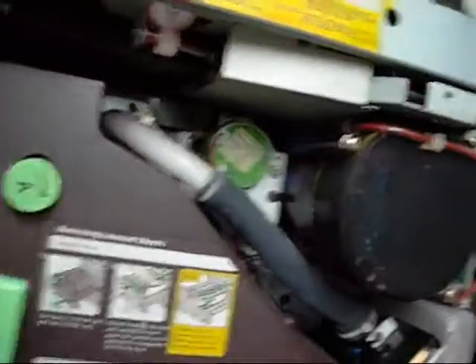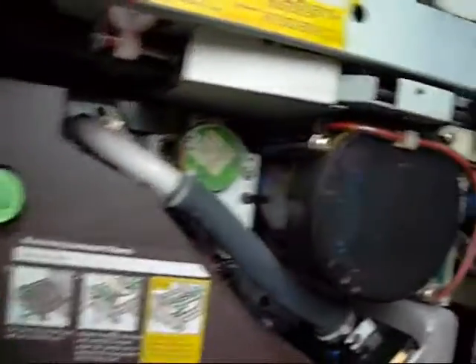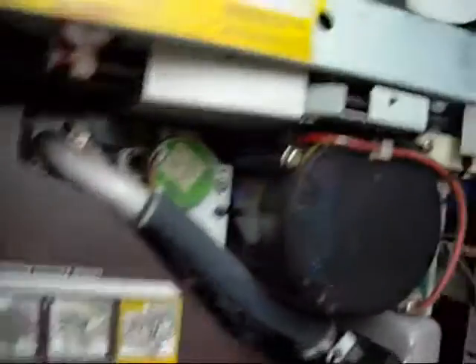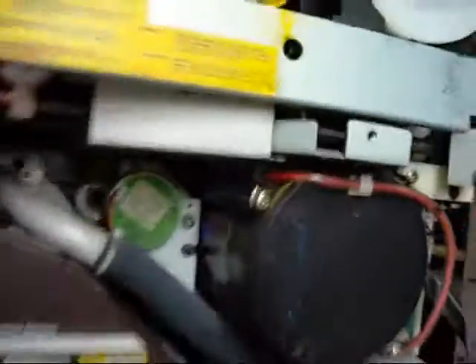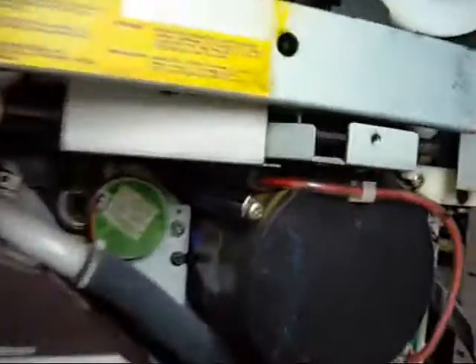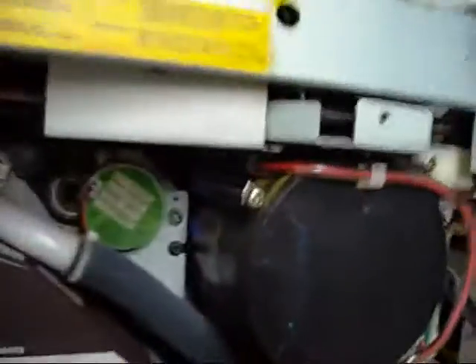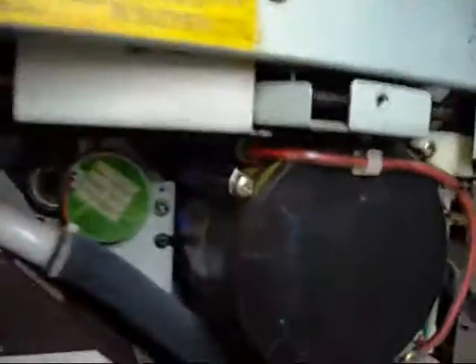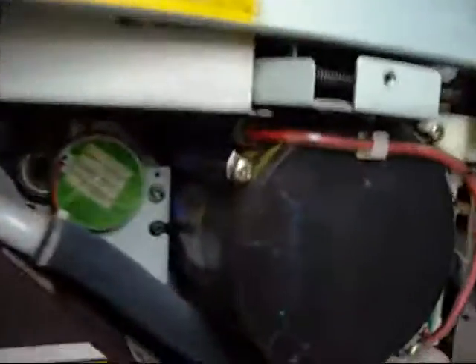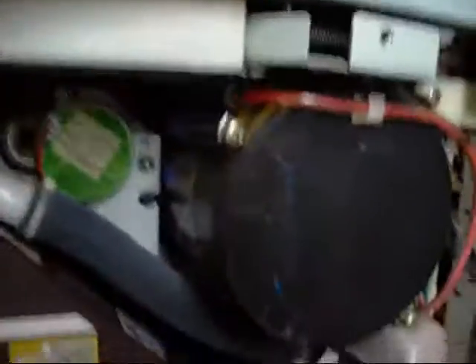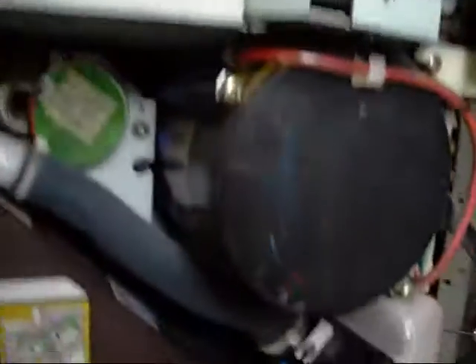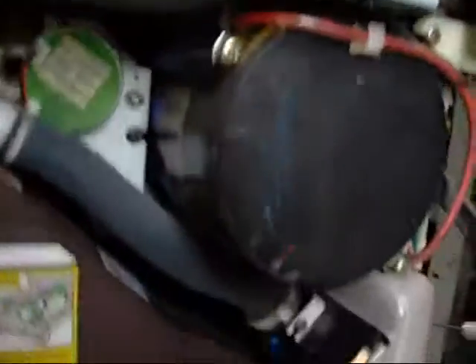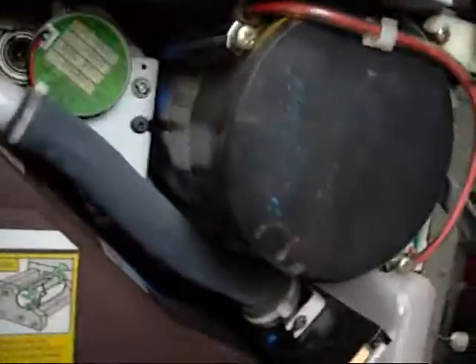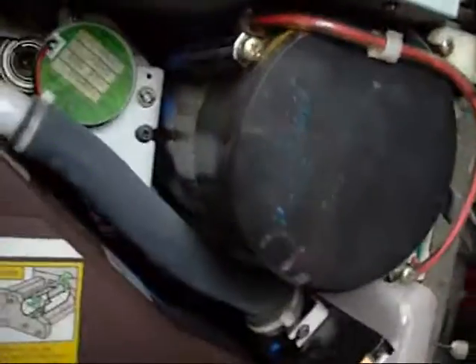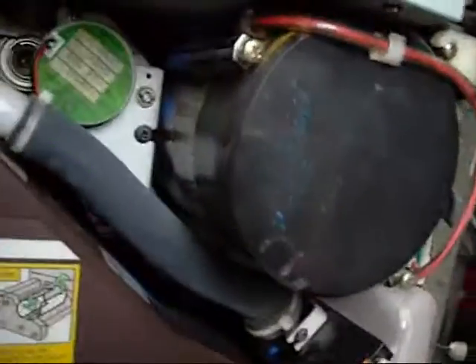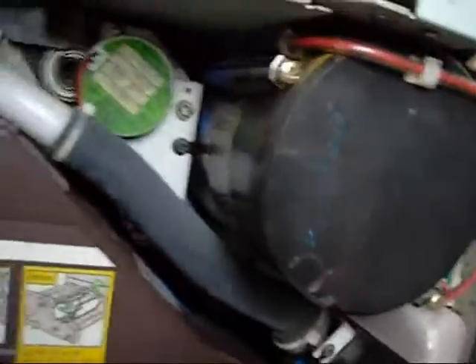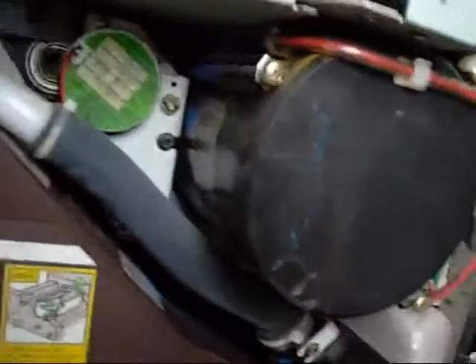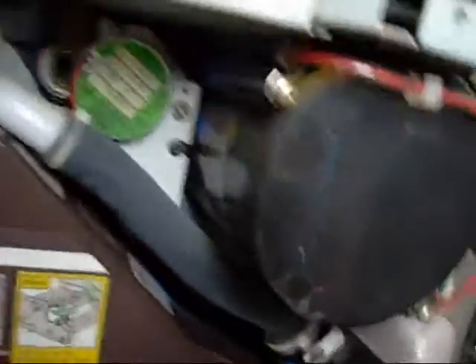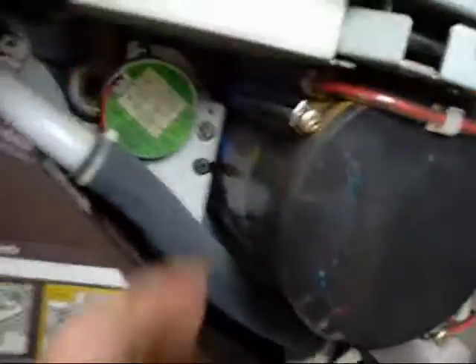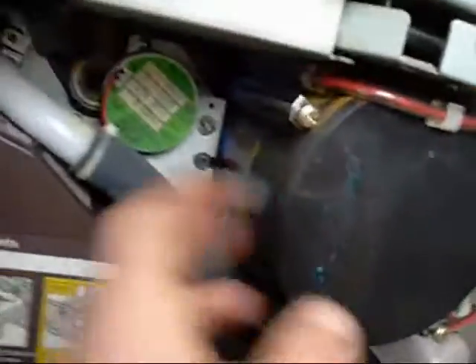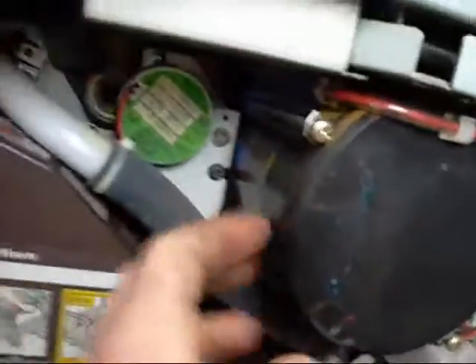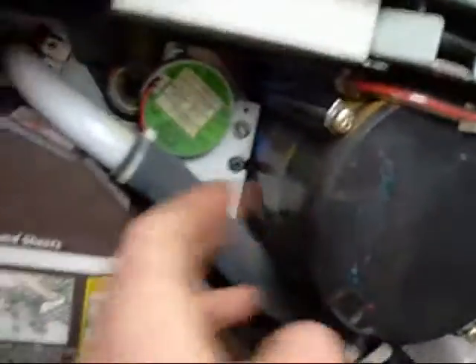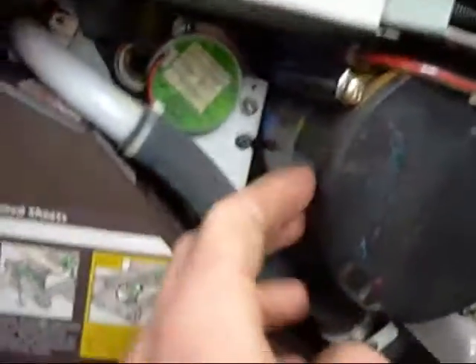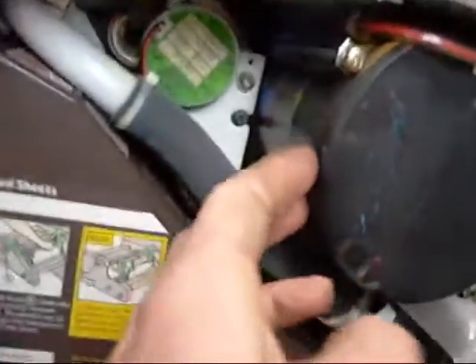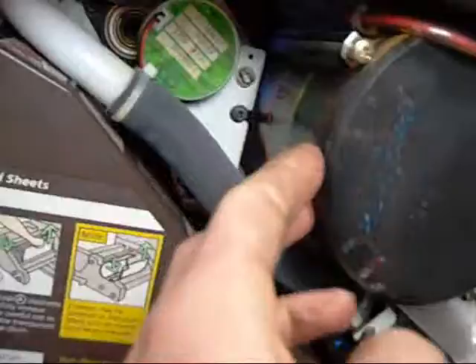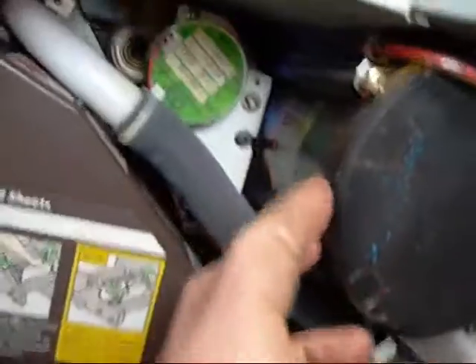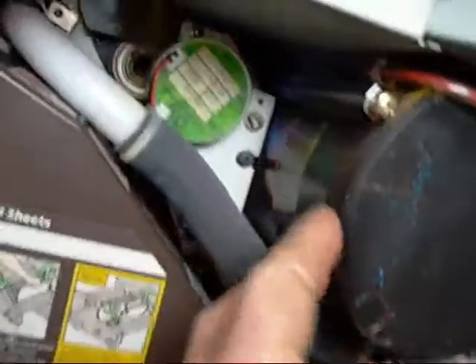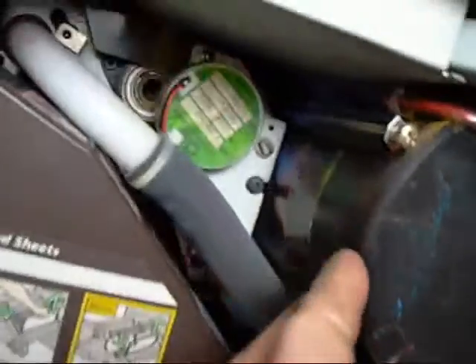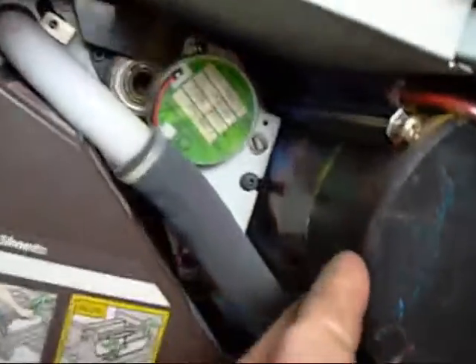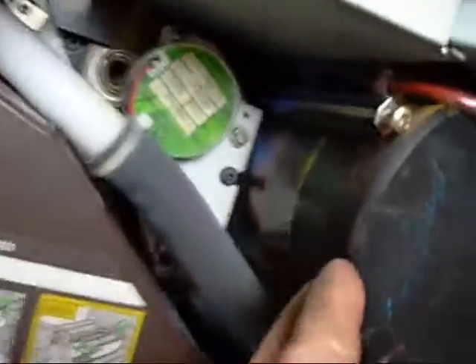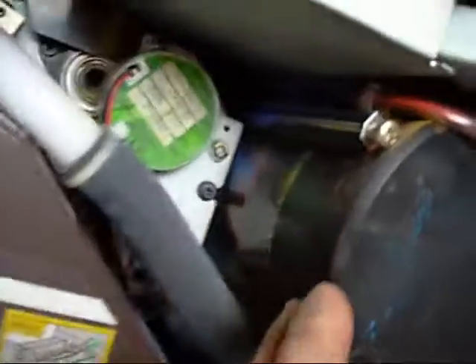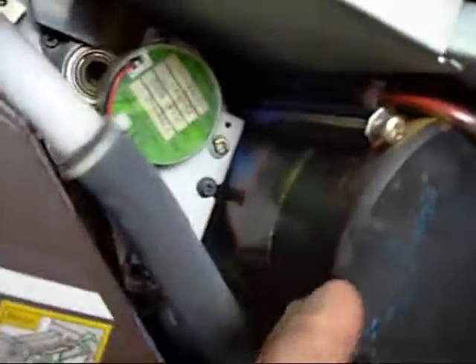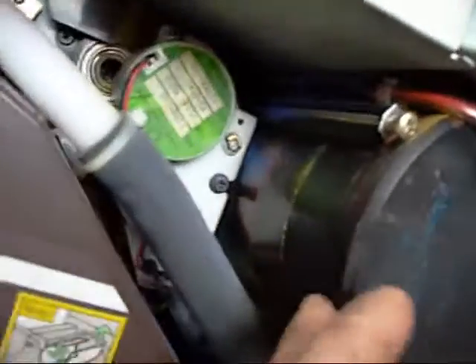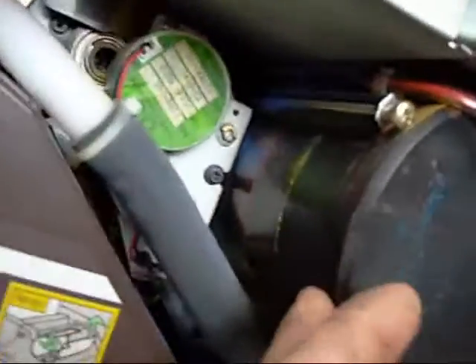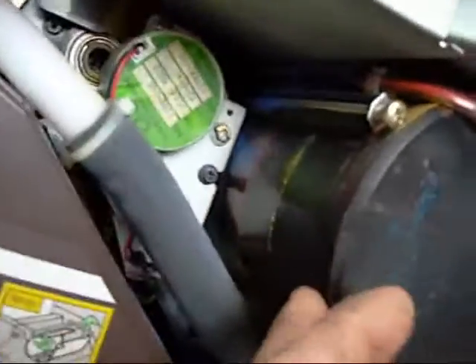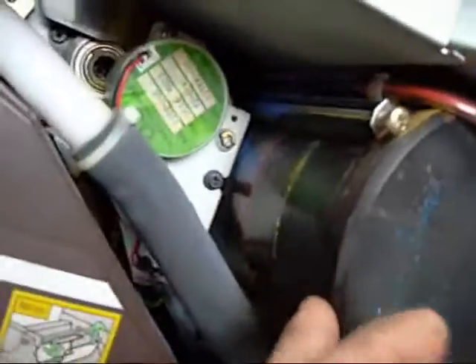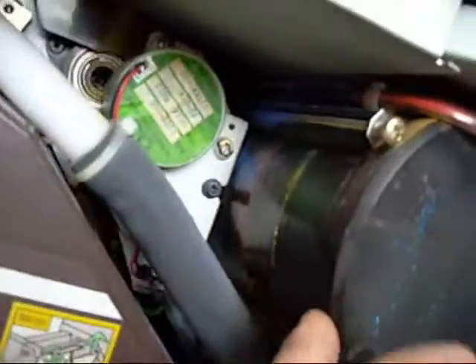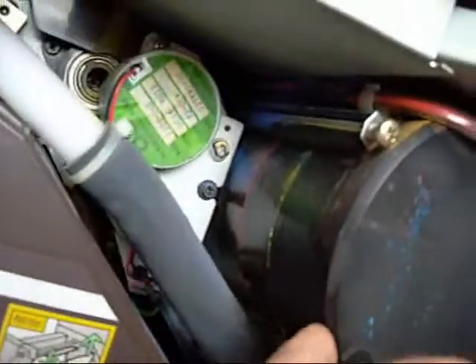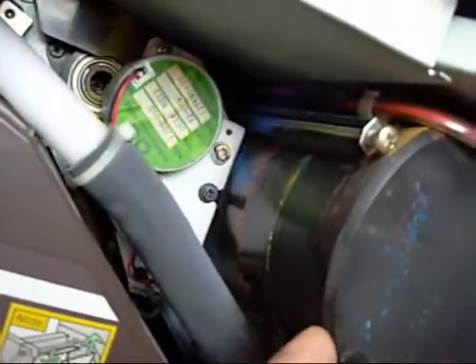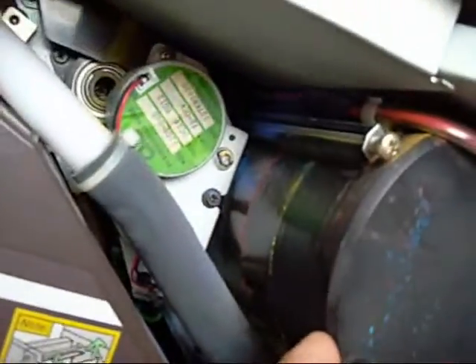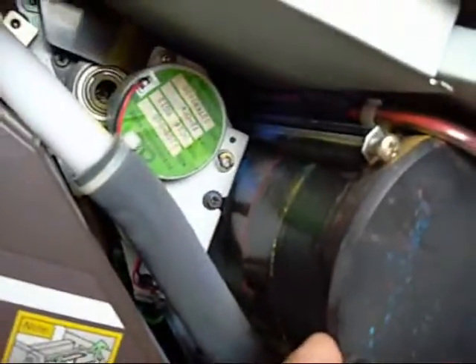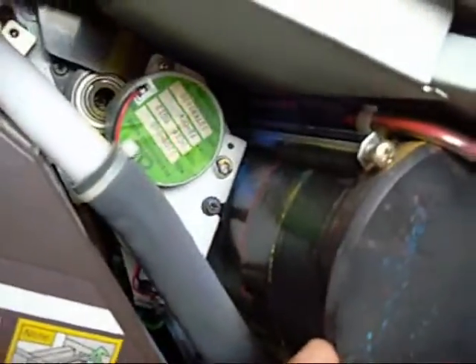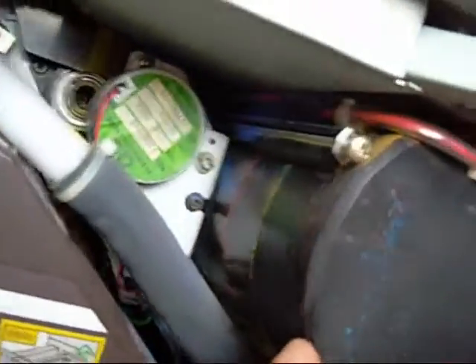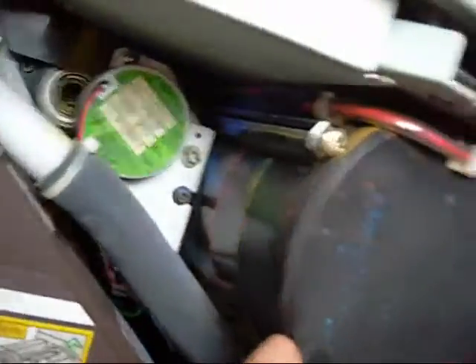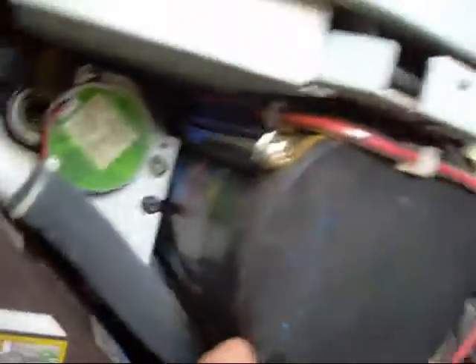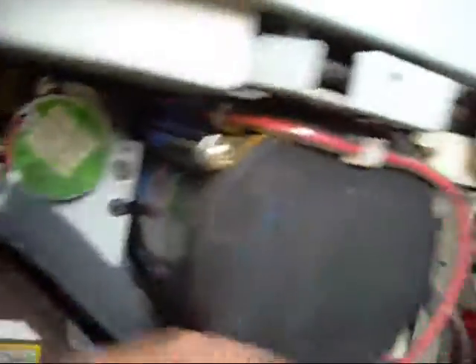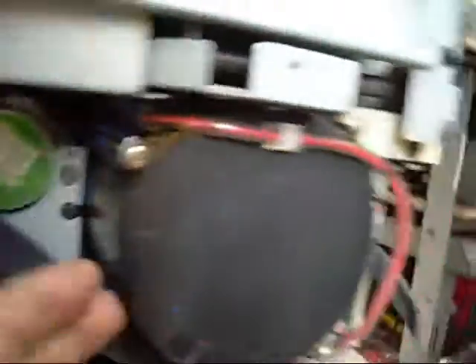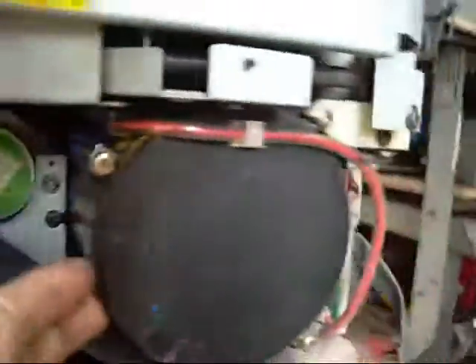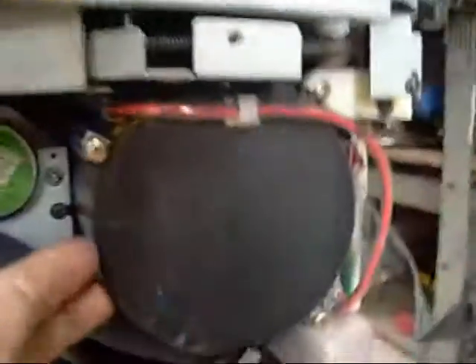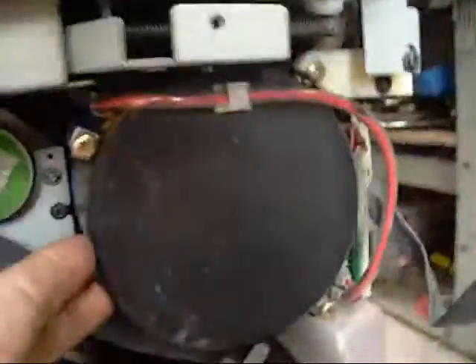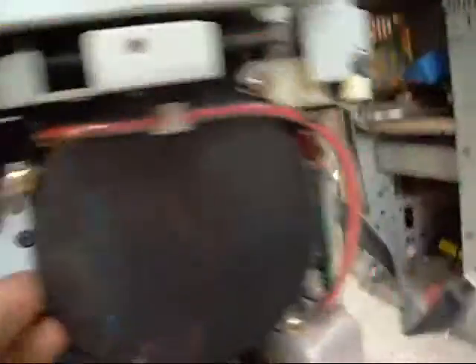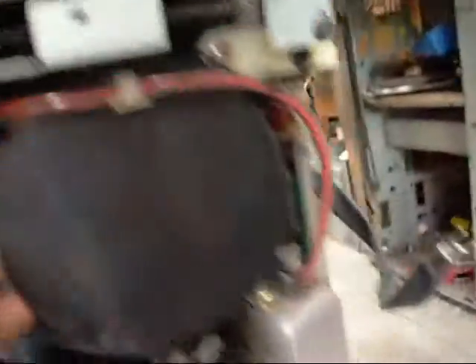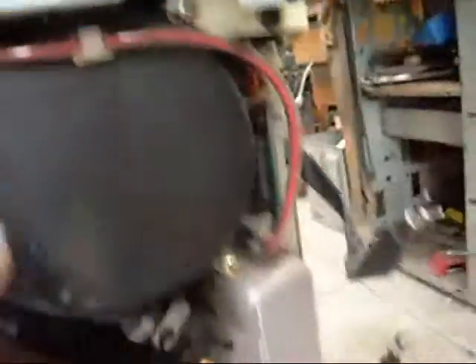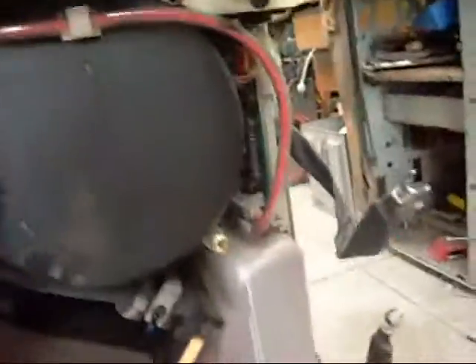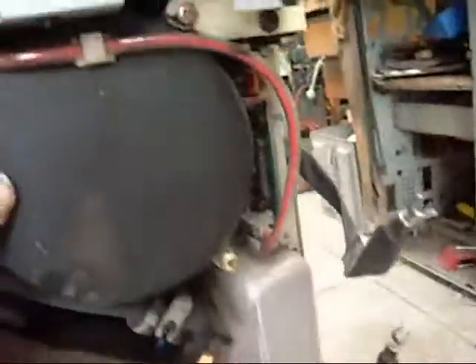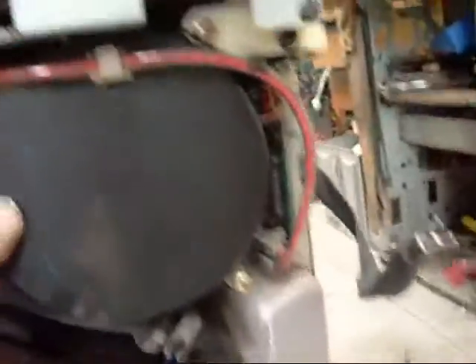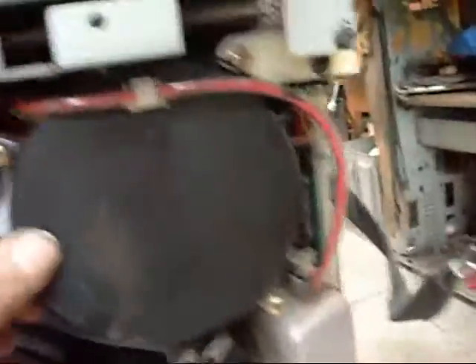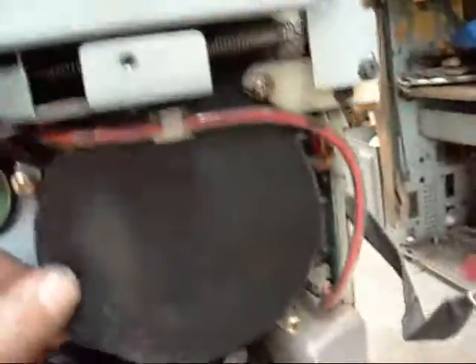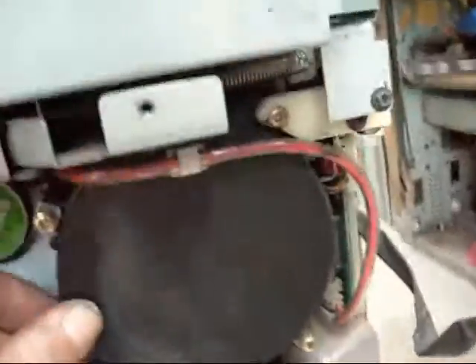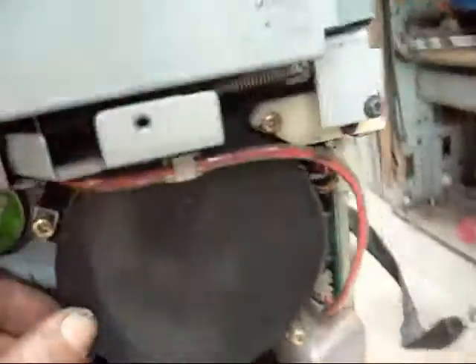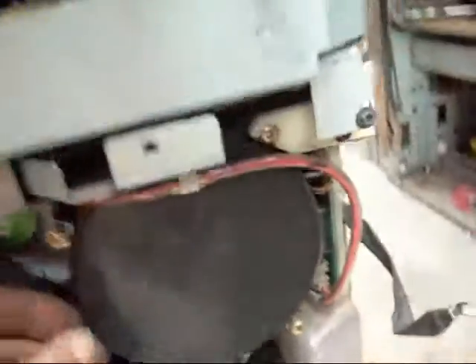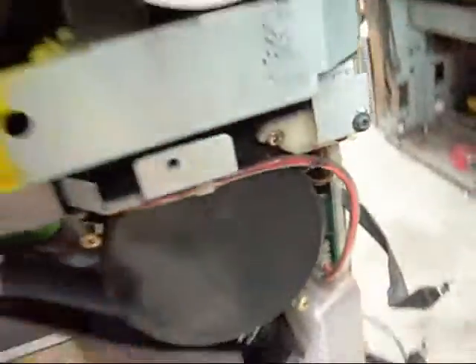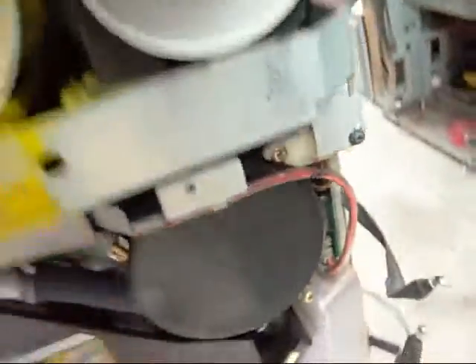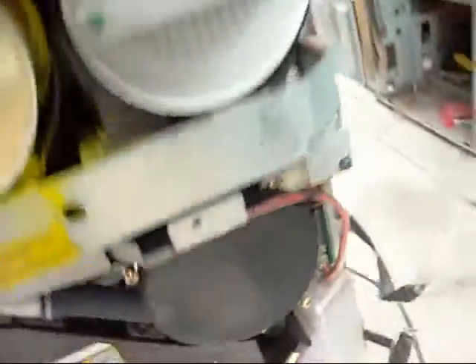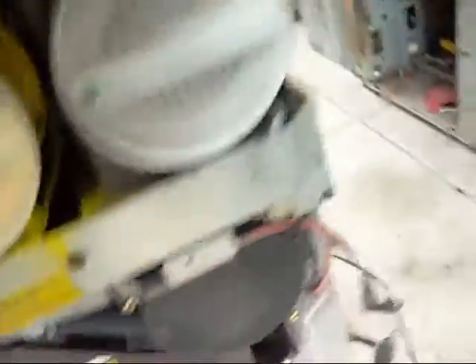This here is your motor and toner transfer control for the image transfer units.